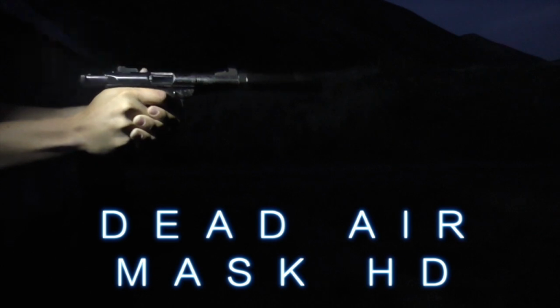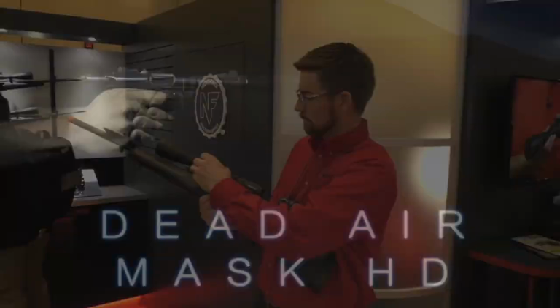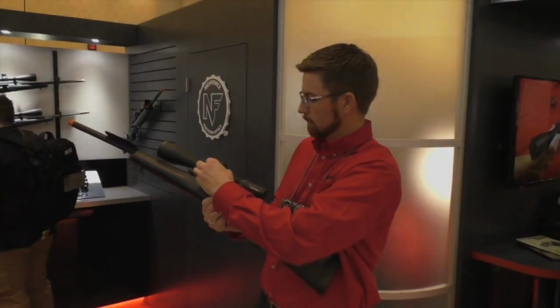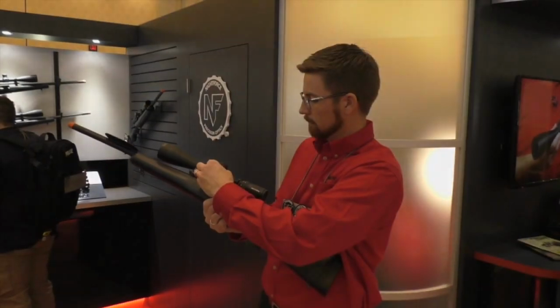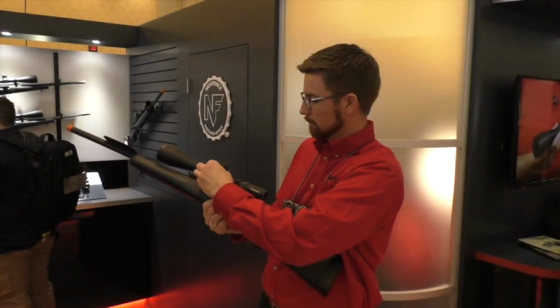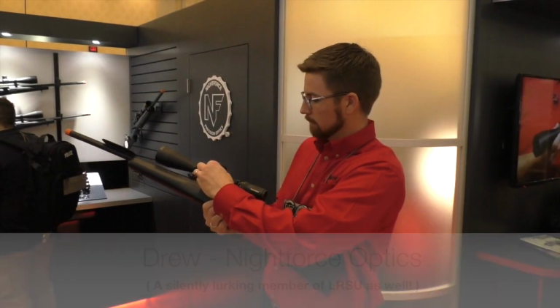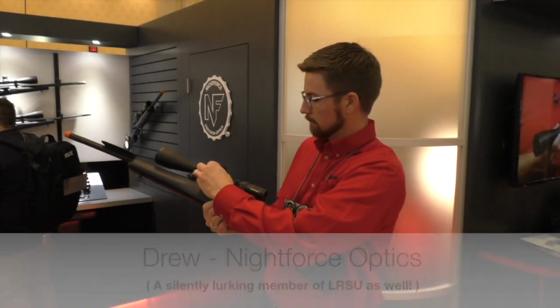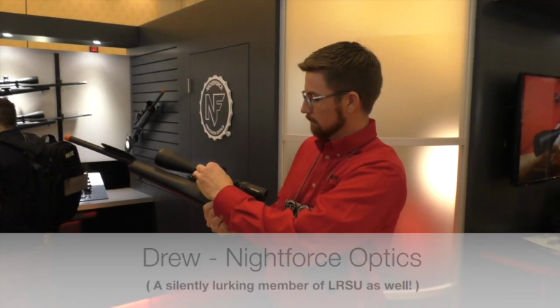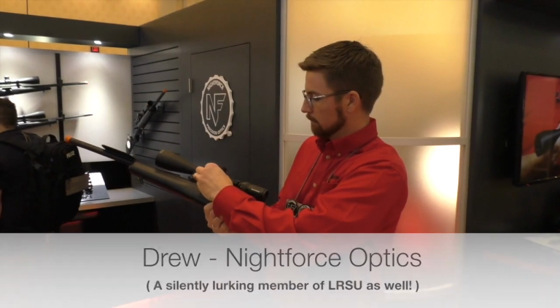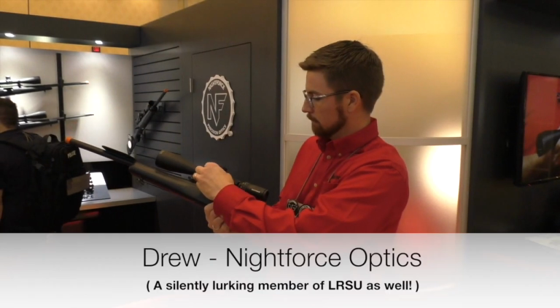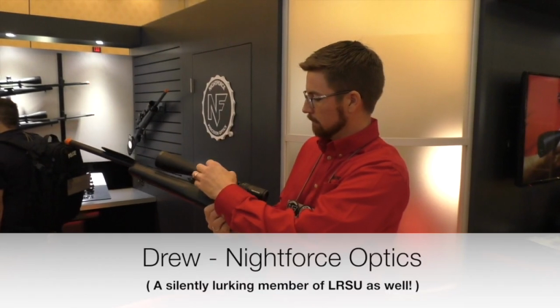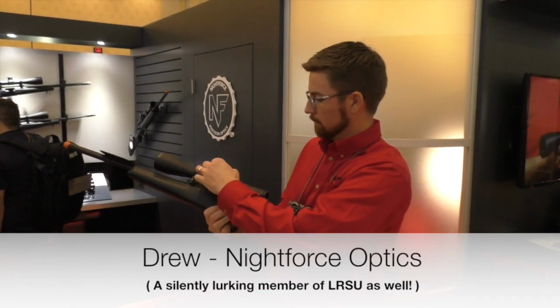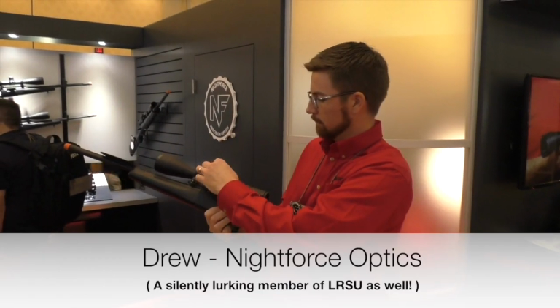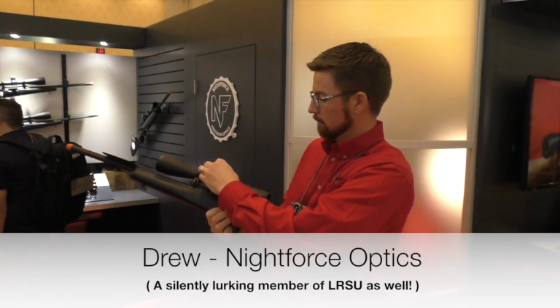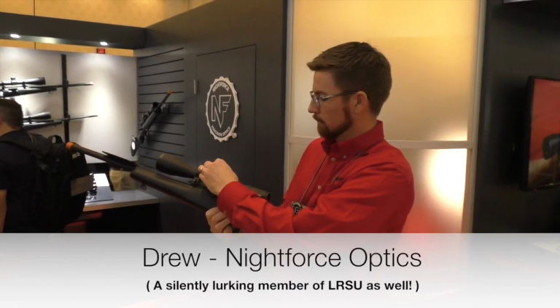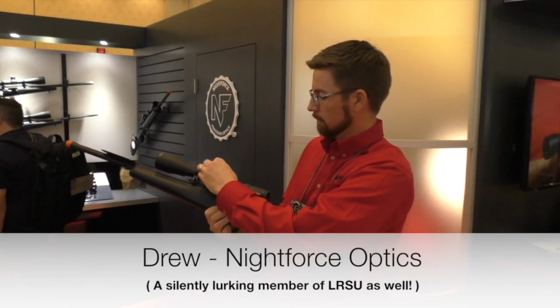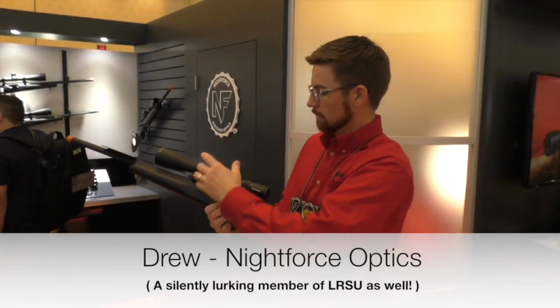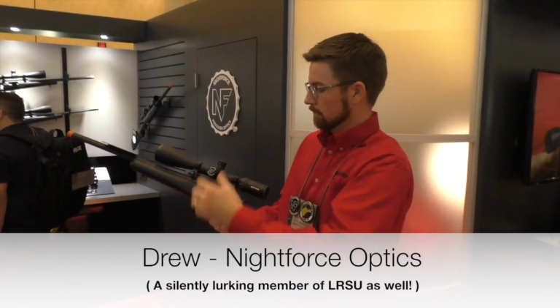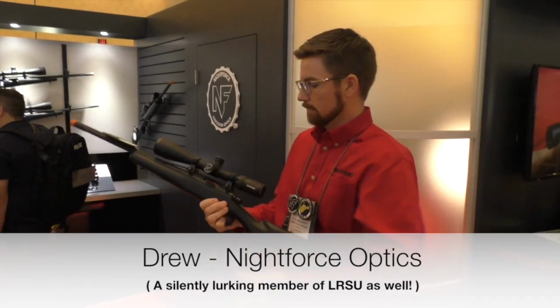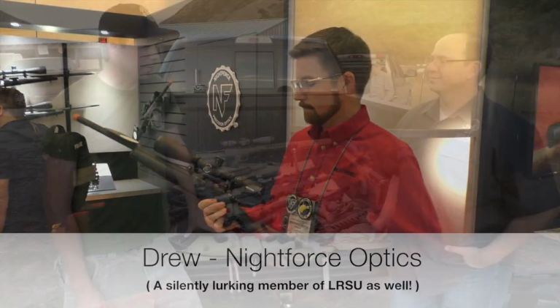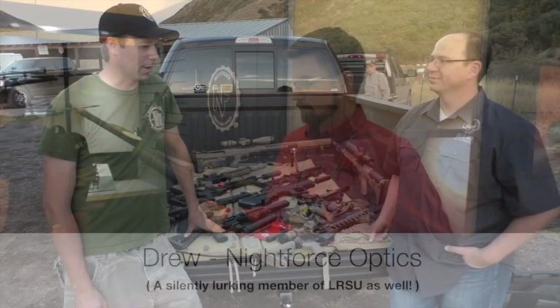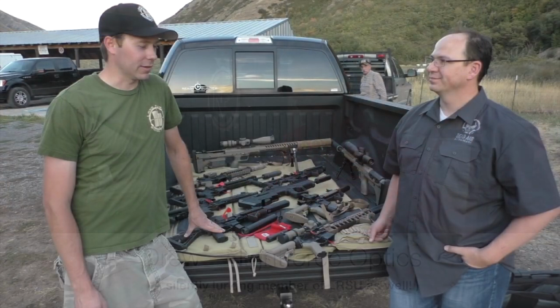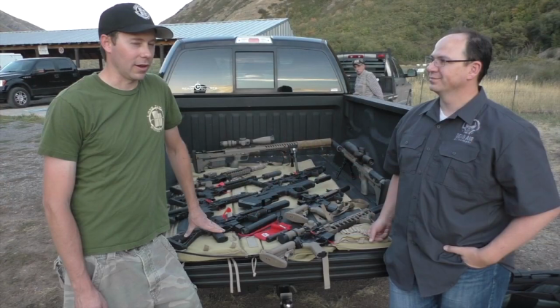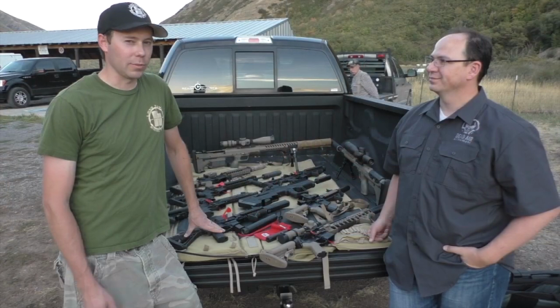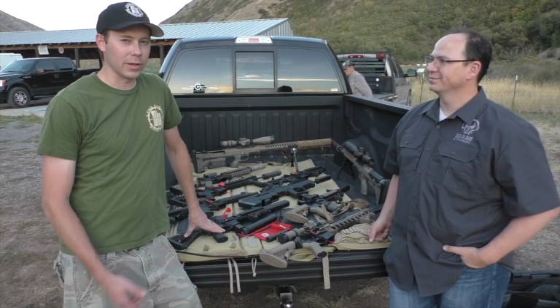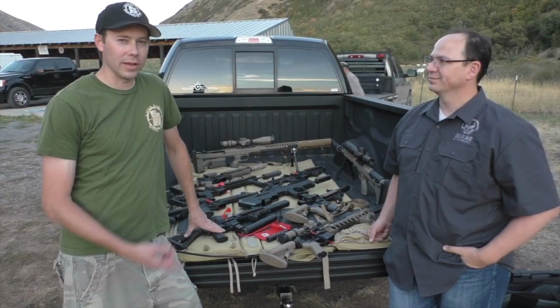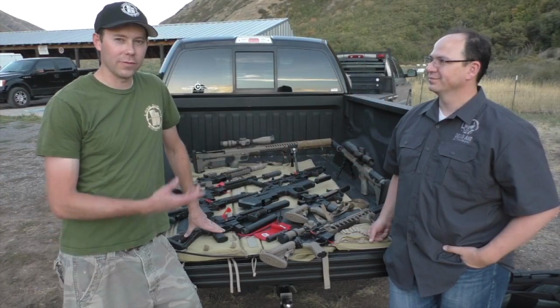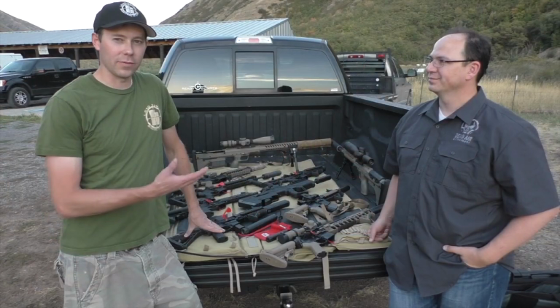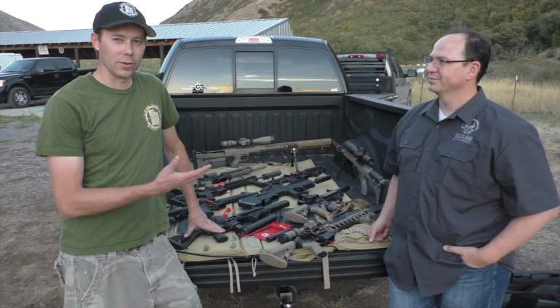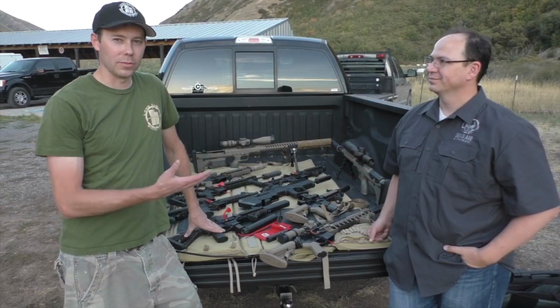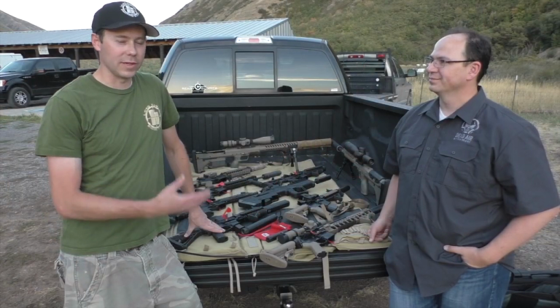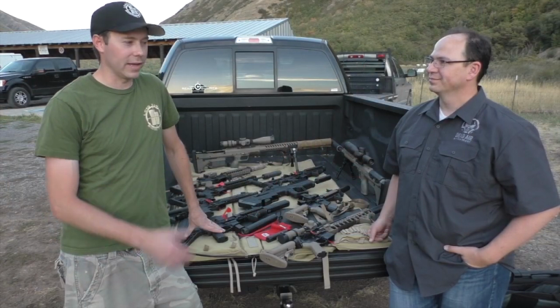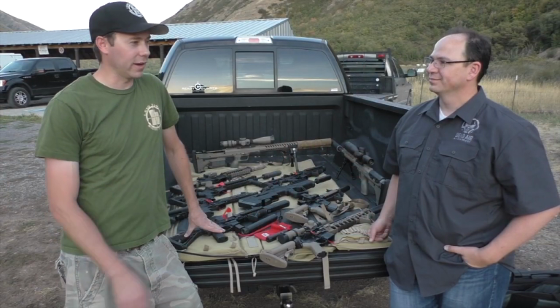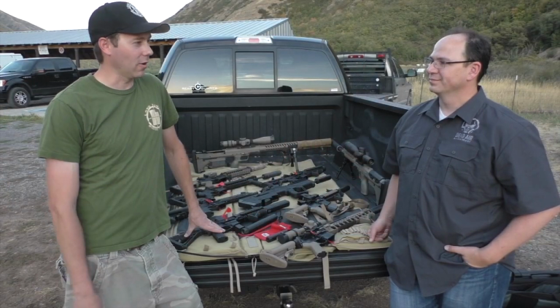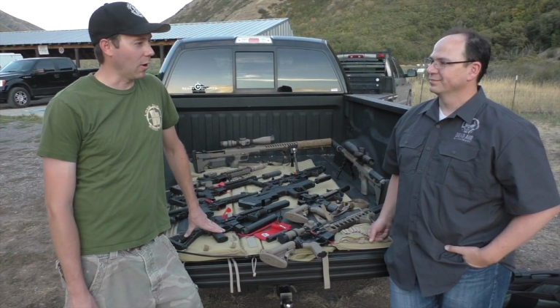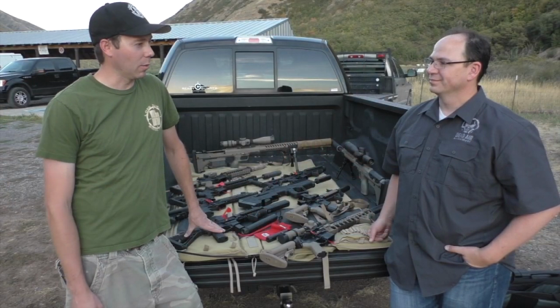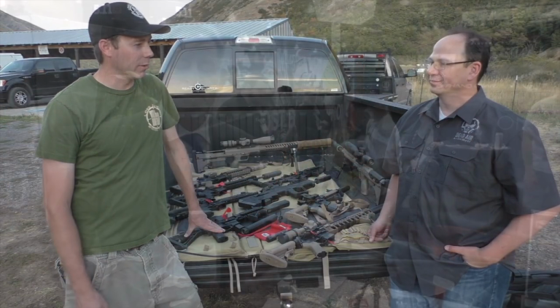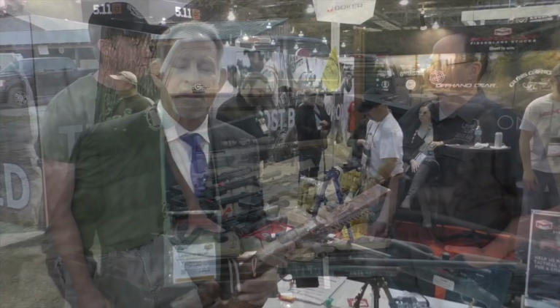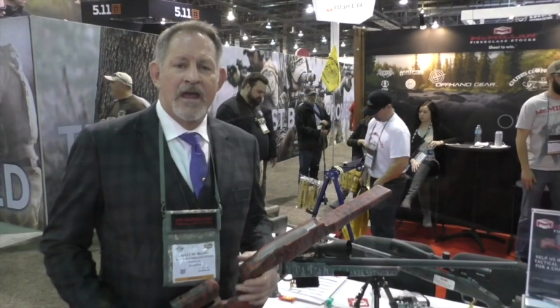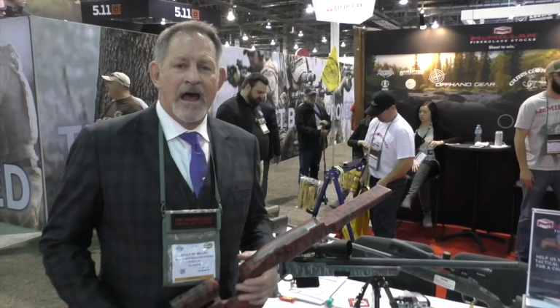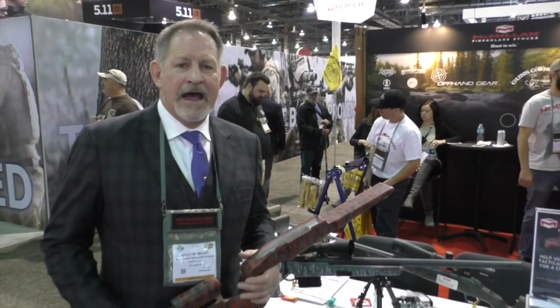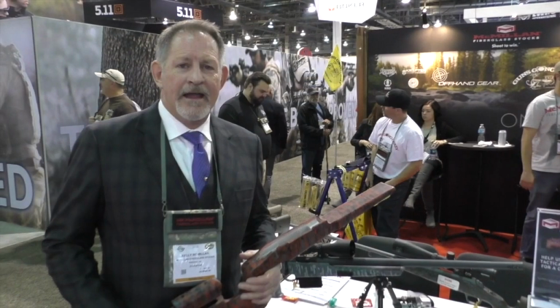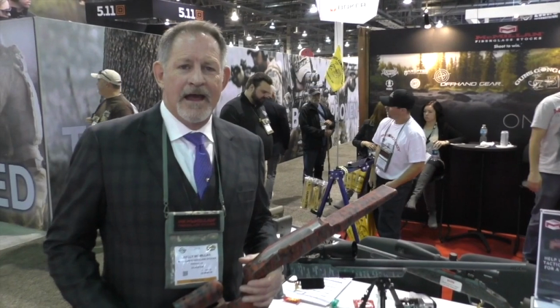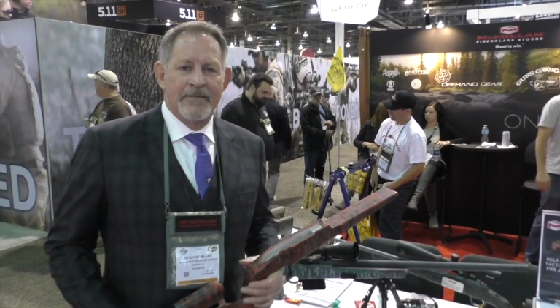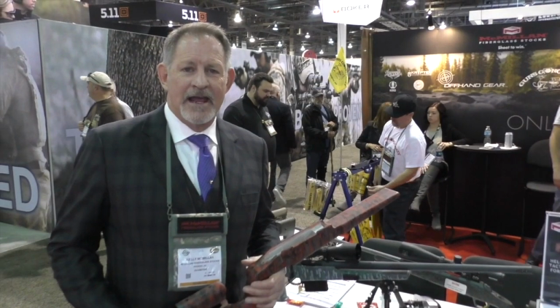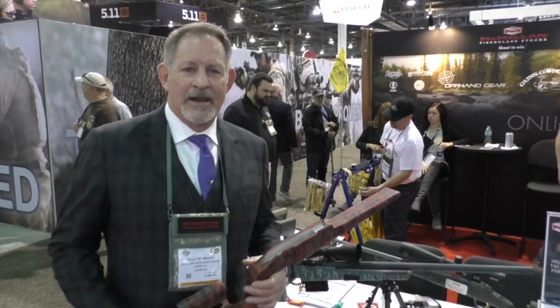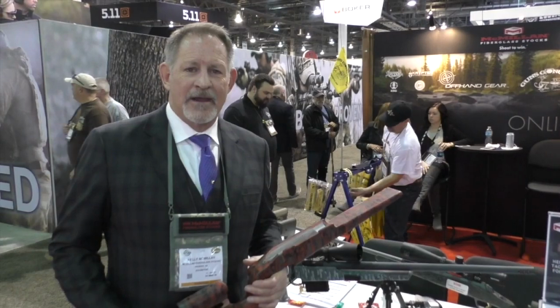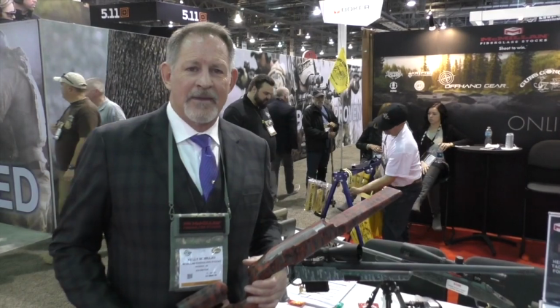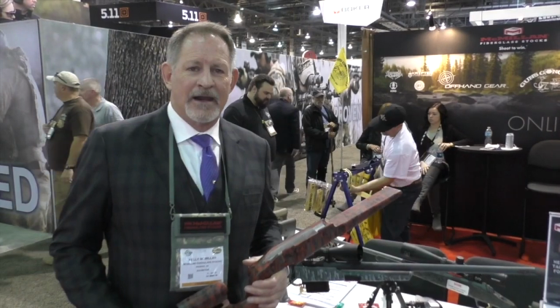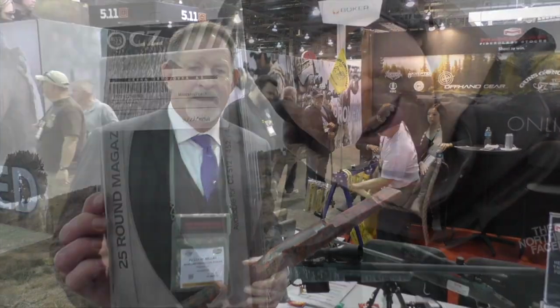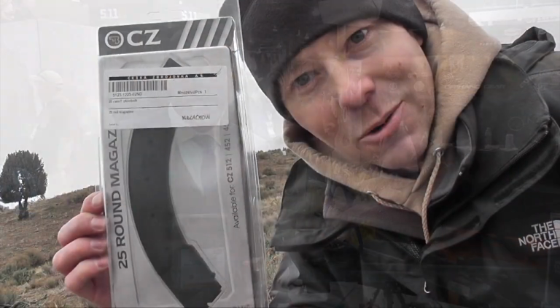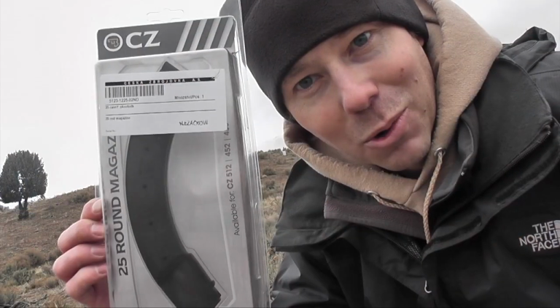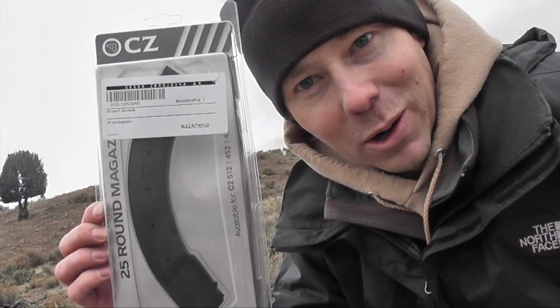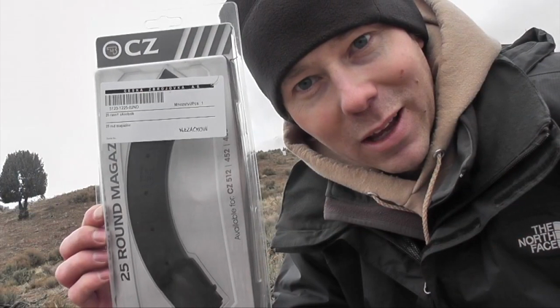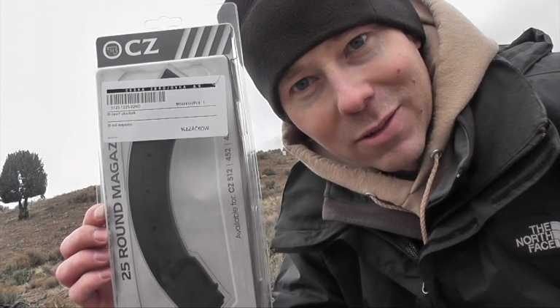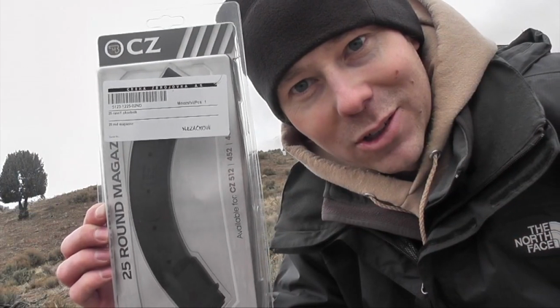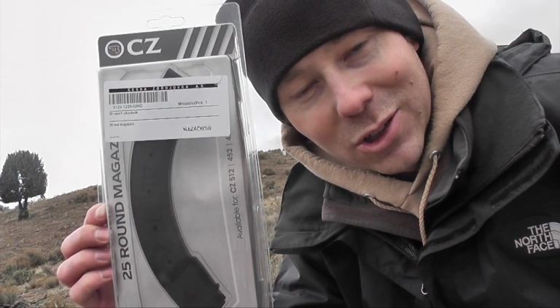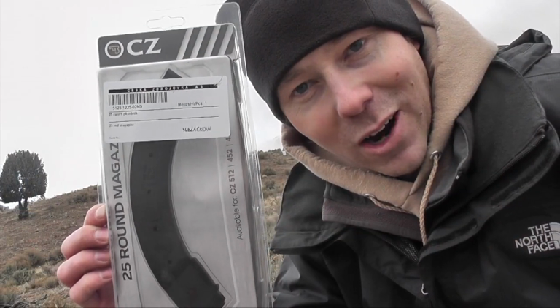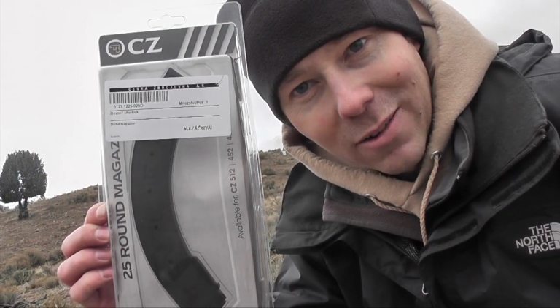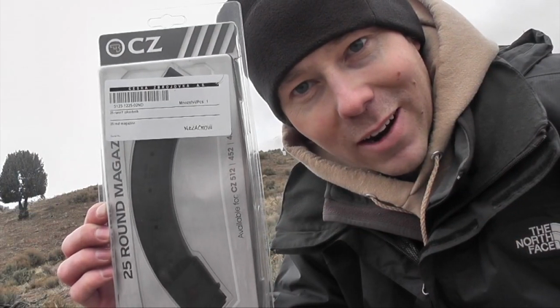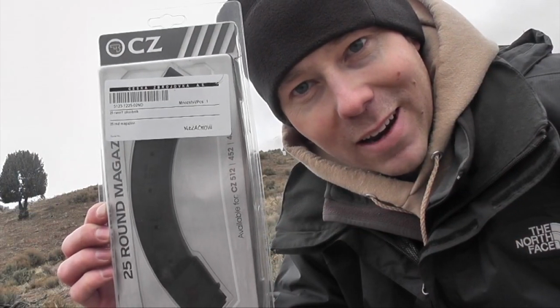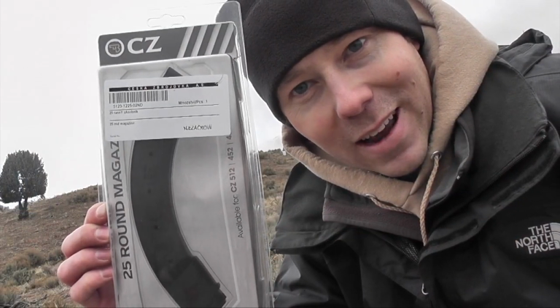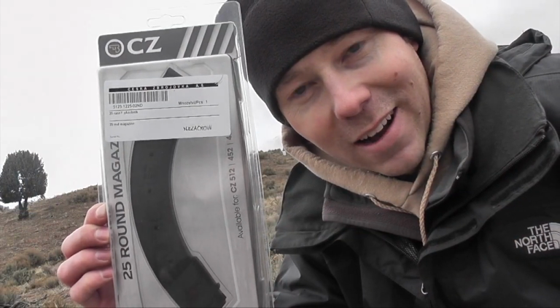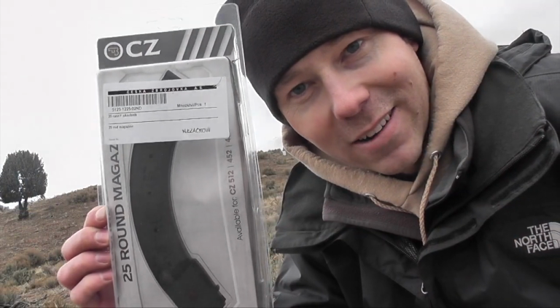Here at SHOT Show 2016, Todd McGee from Dead Air Armament — we're going to give it a shot right now.